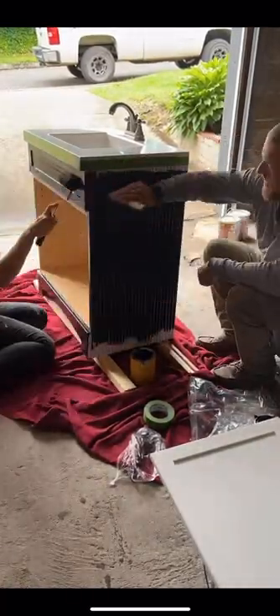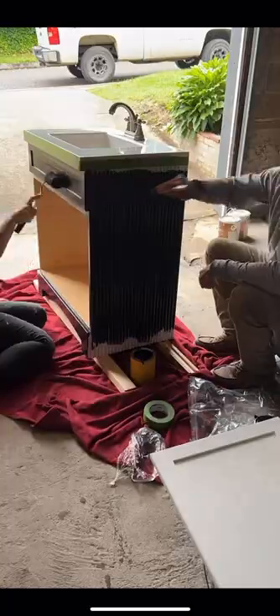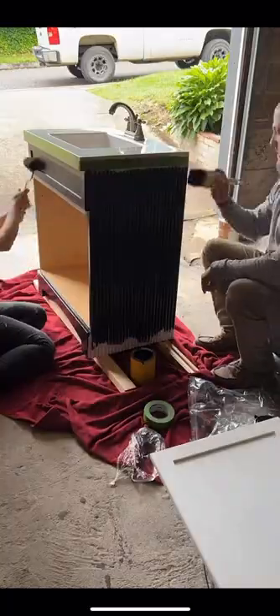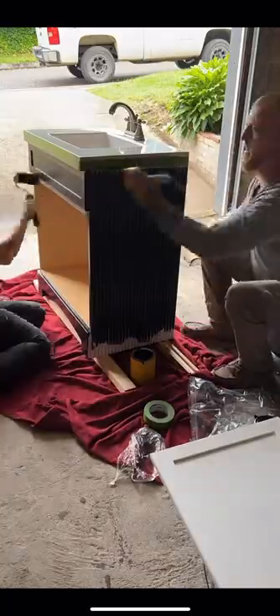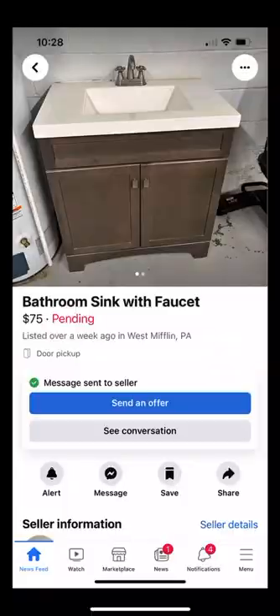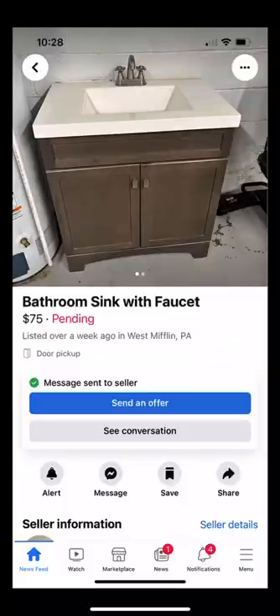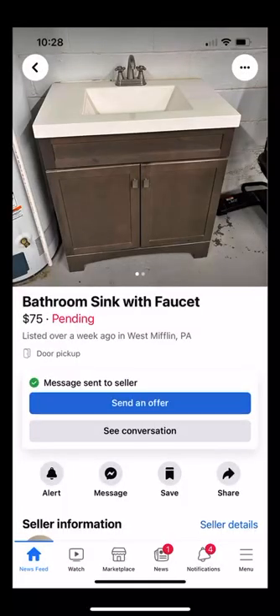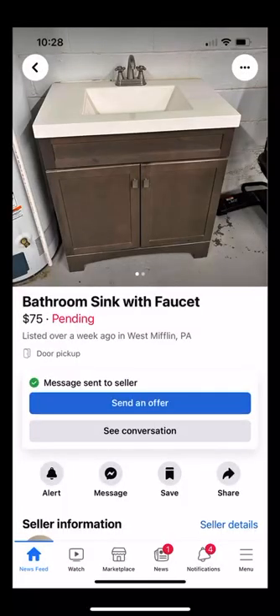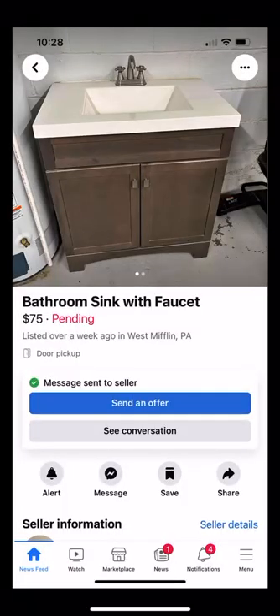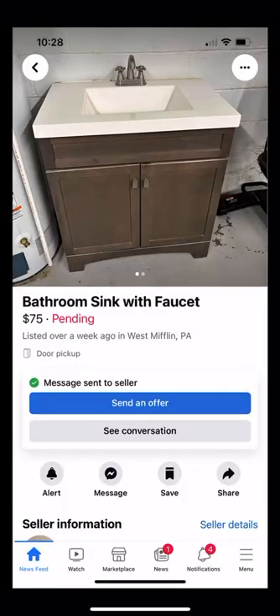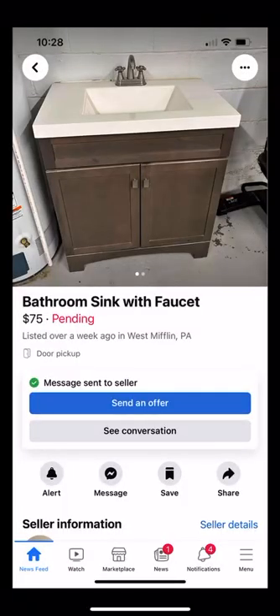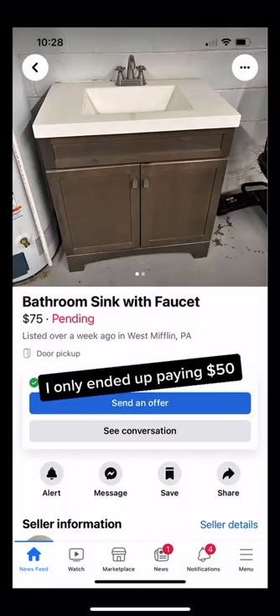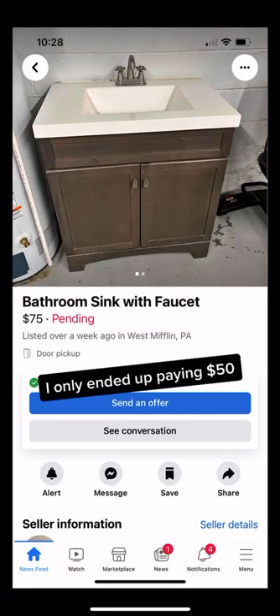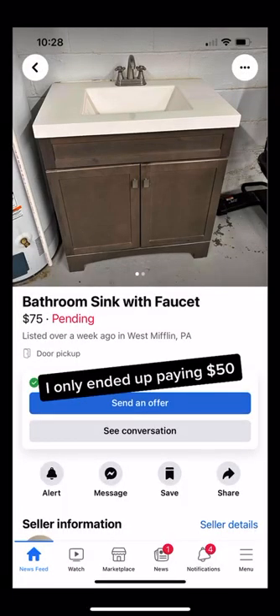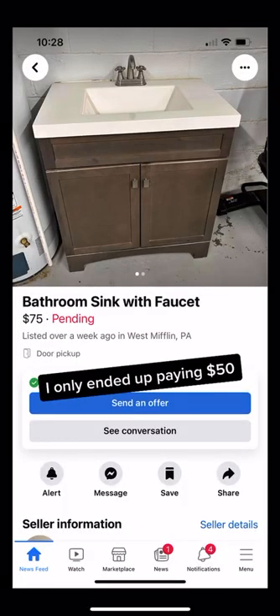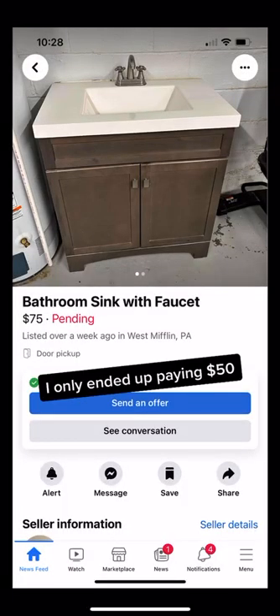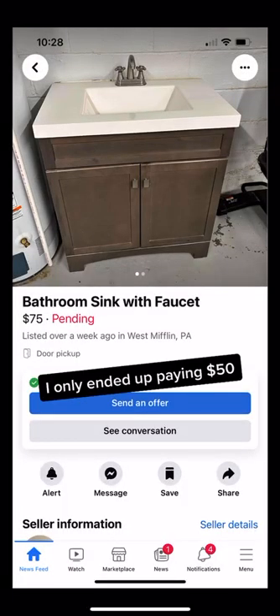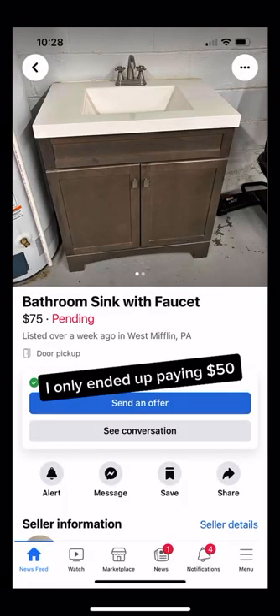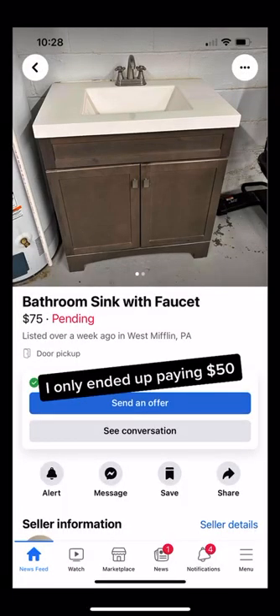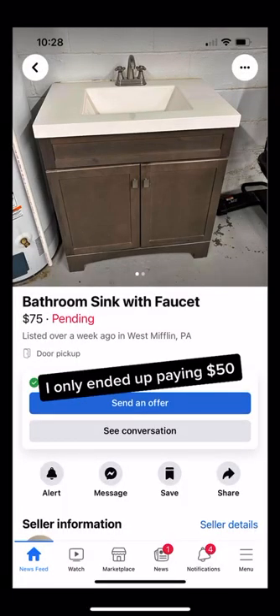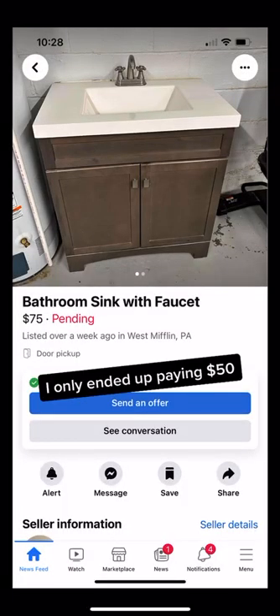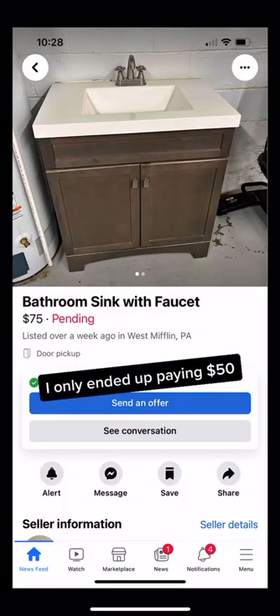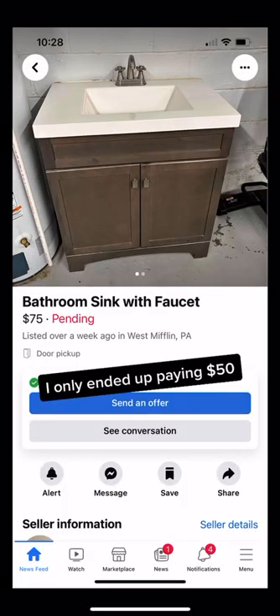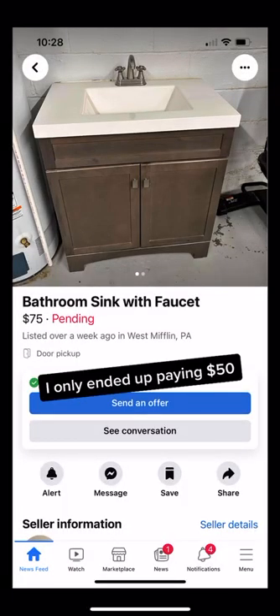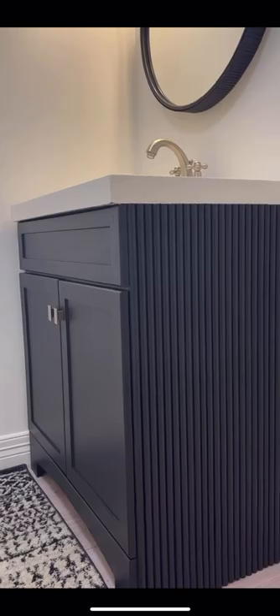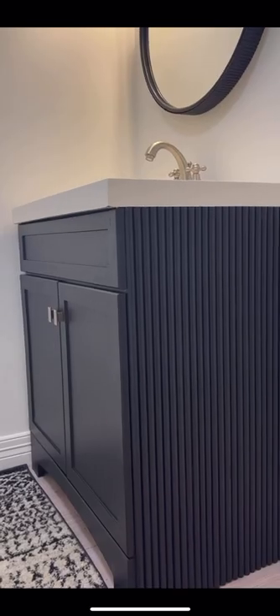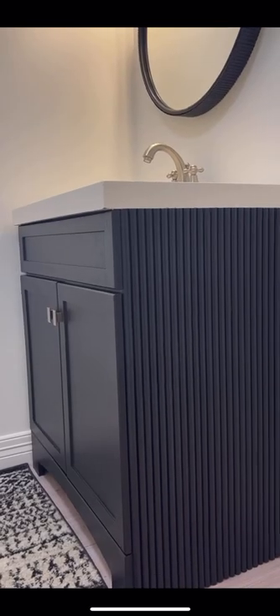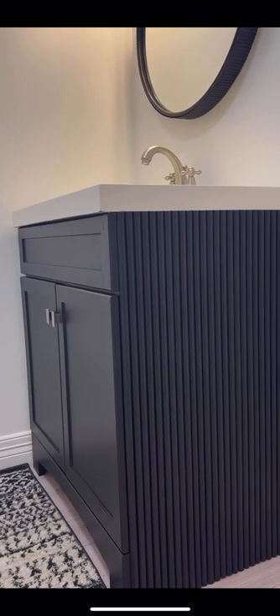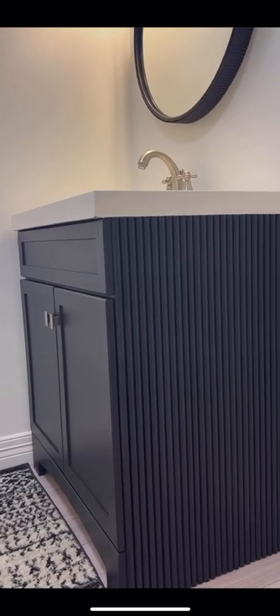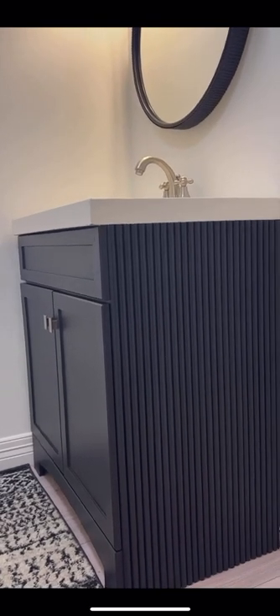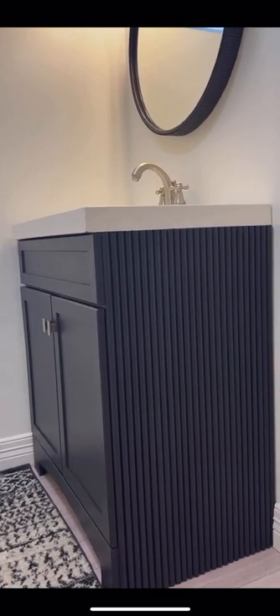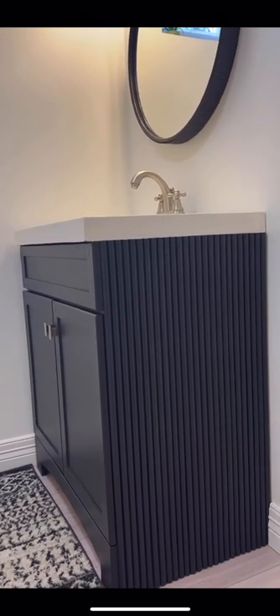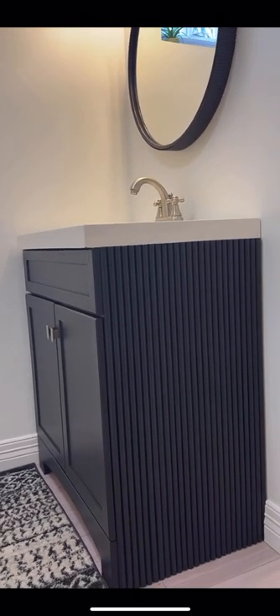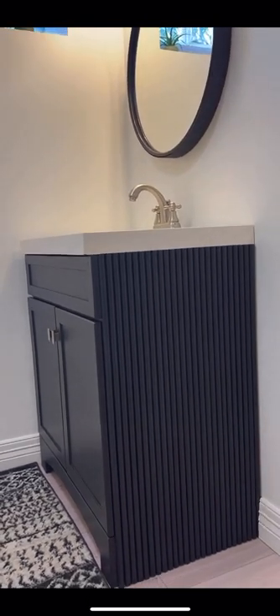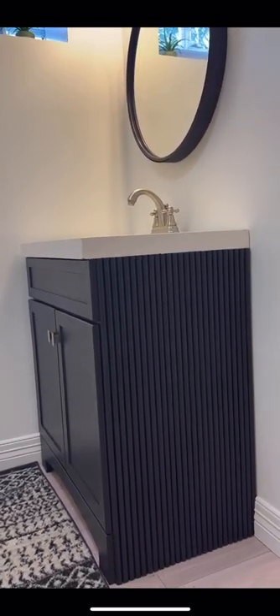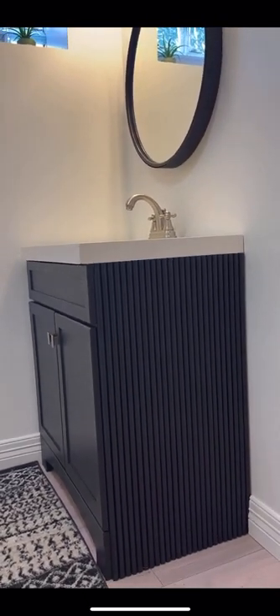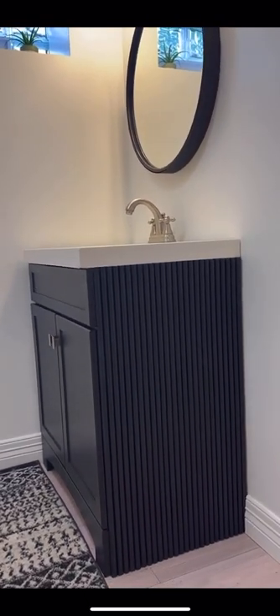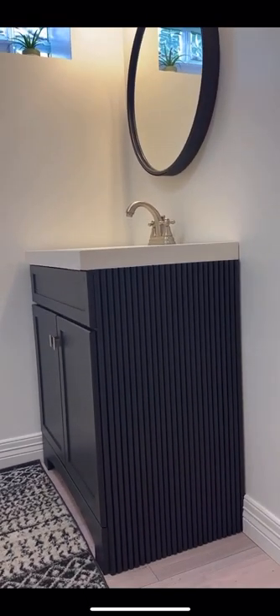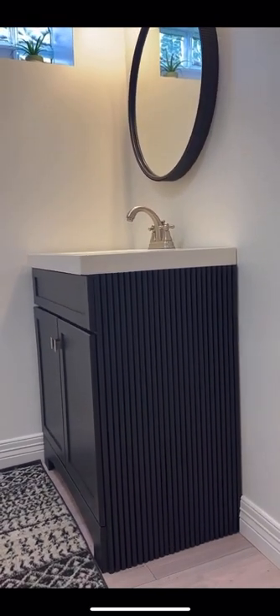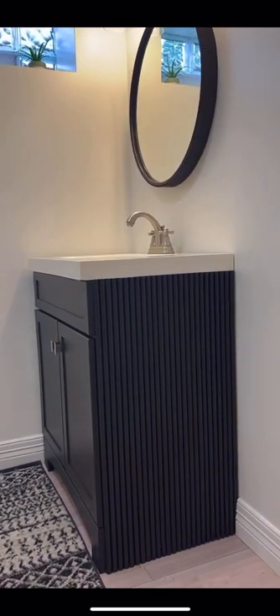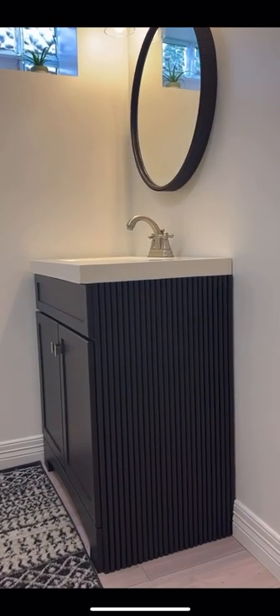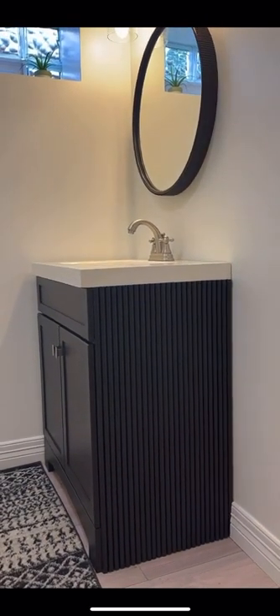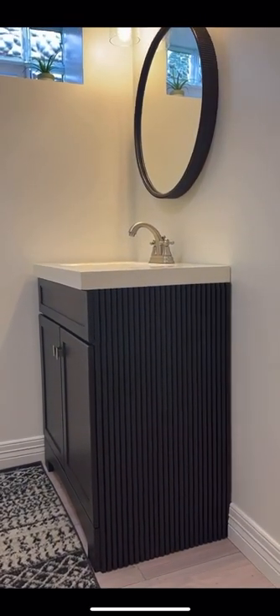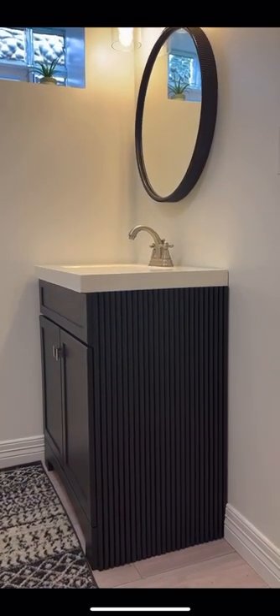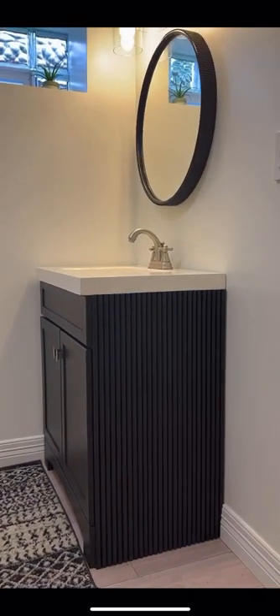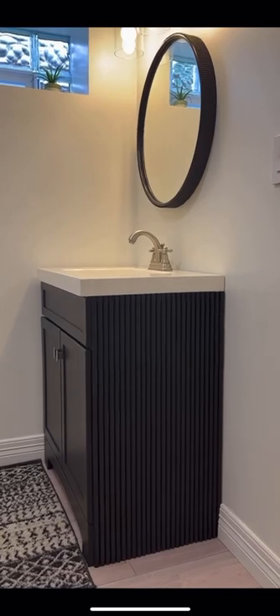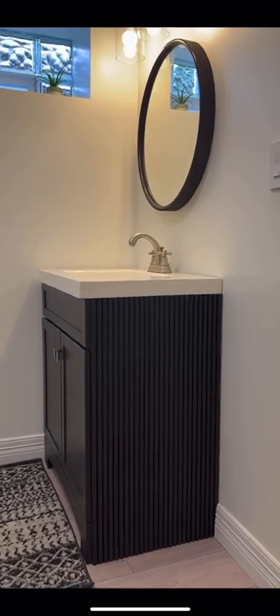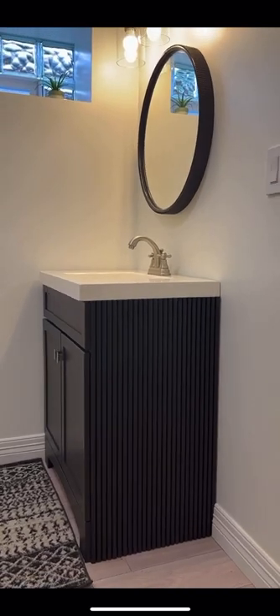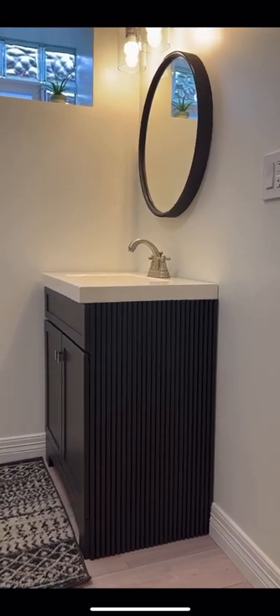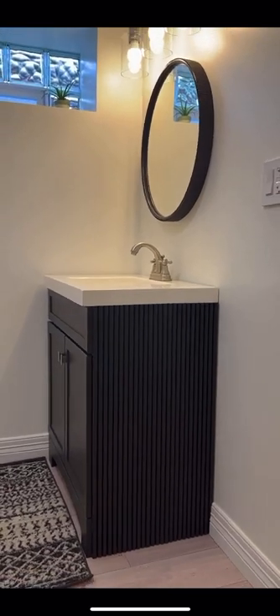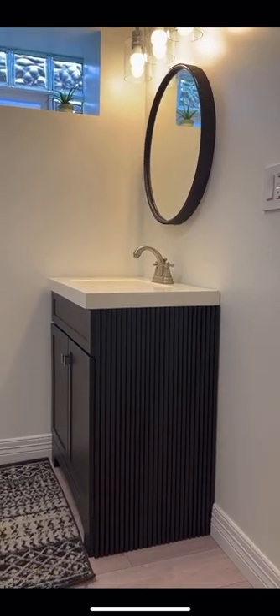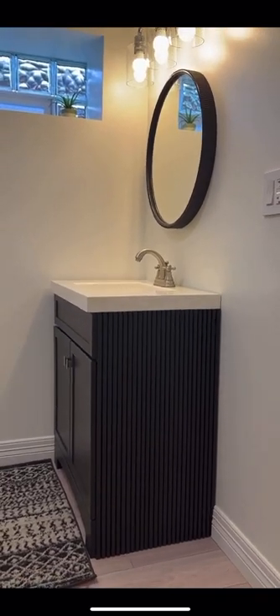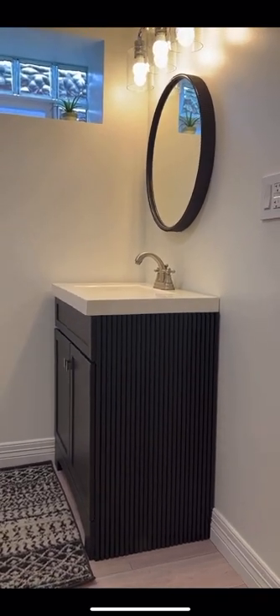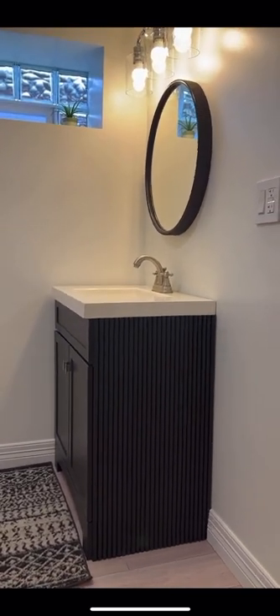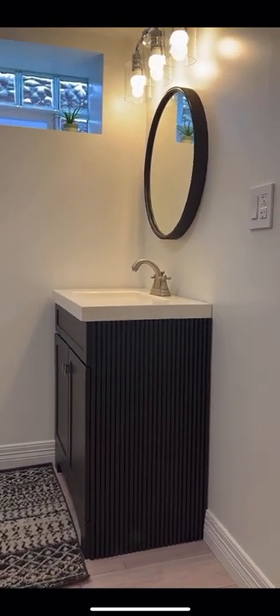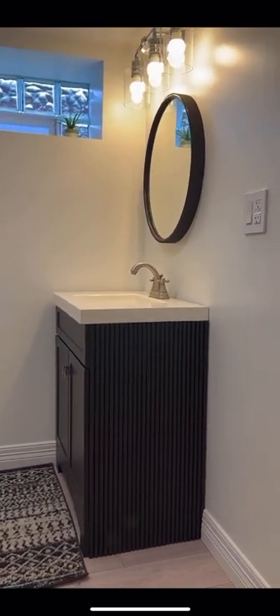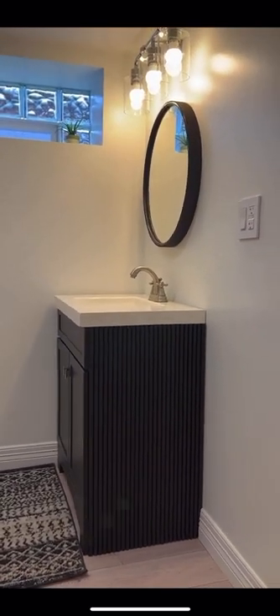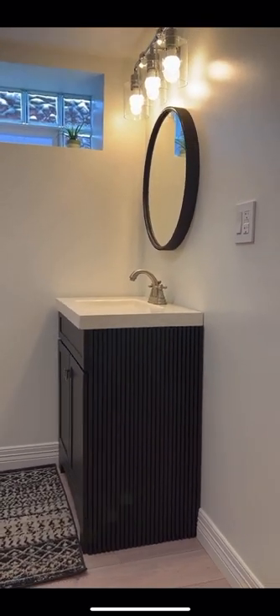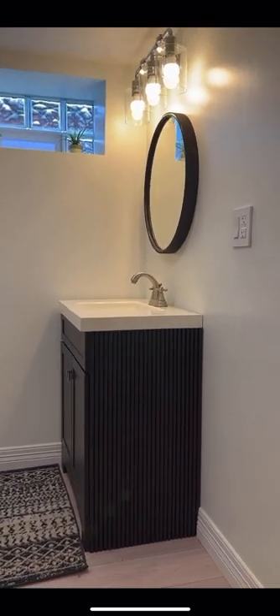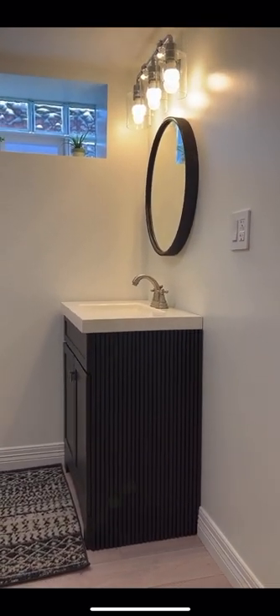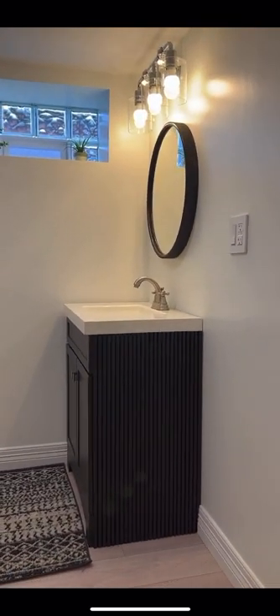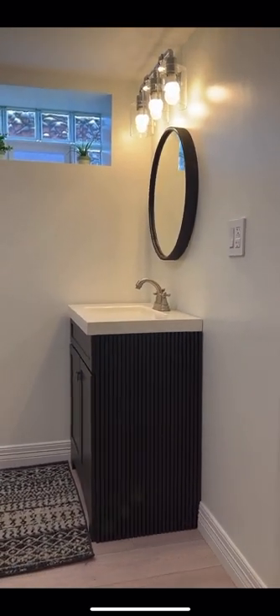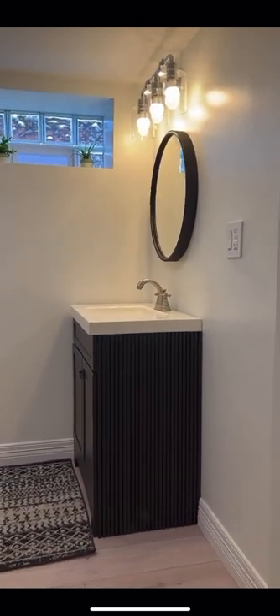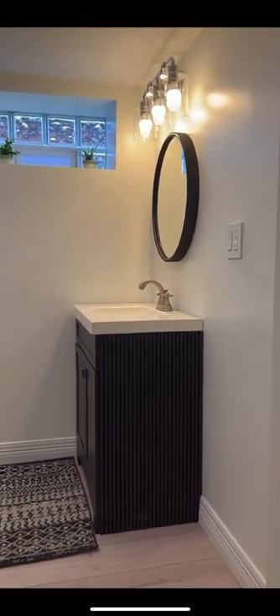Have you ever found a piece of furniture and then brought it back to life? If so, I would love to know what it was.